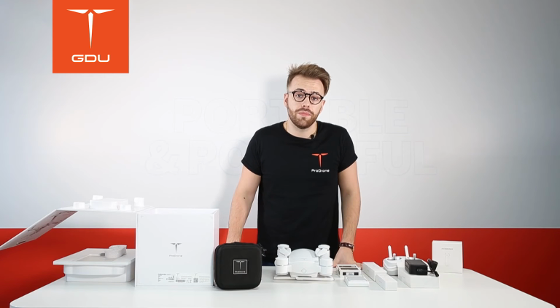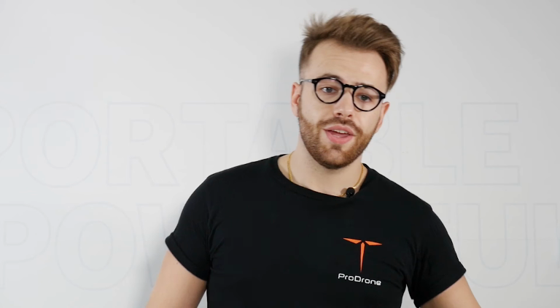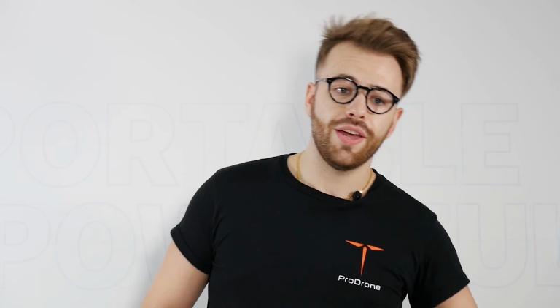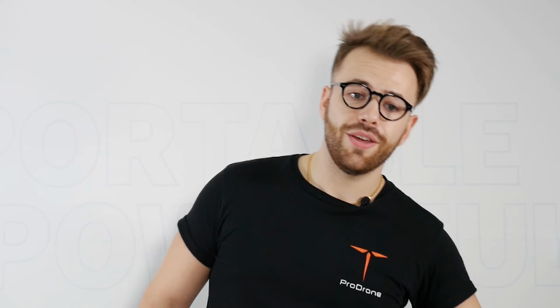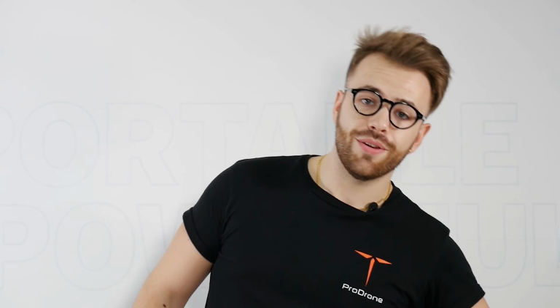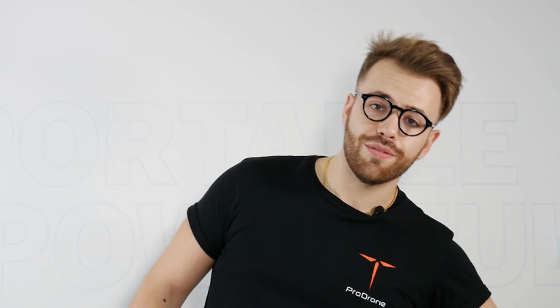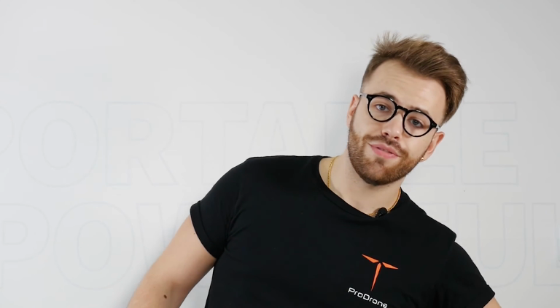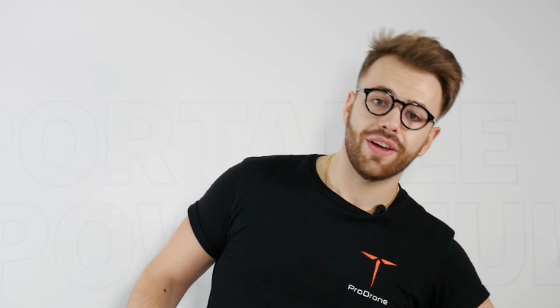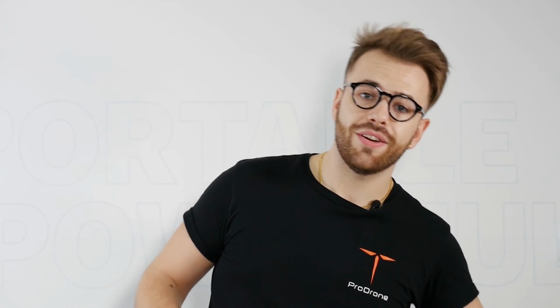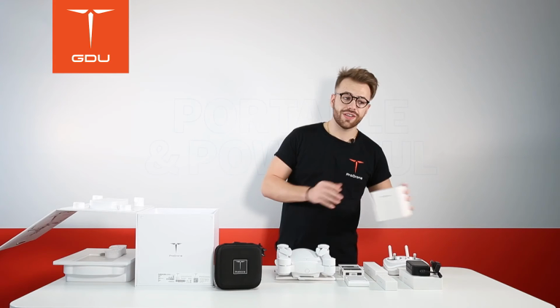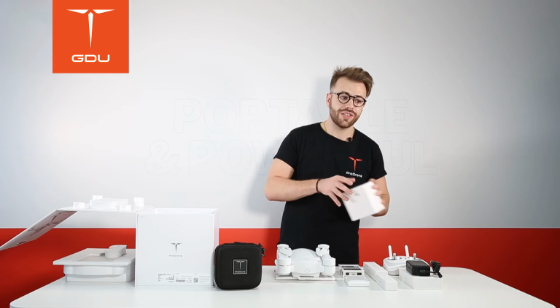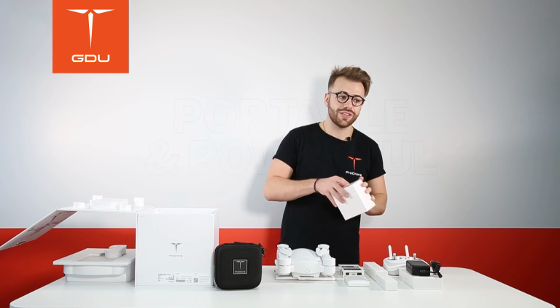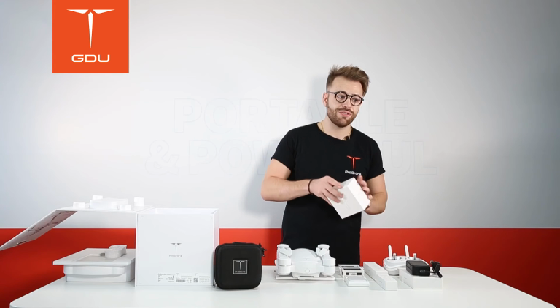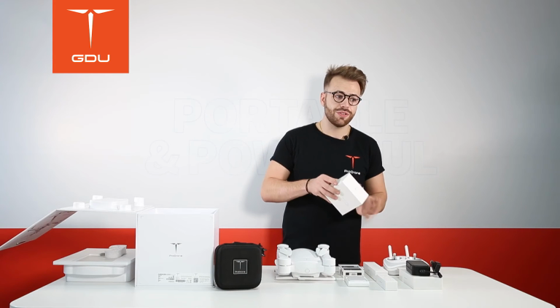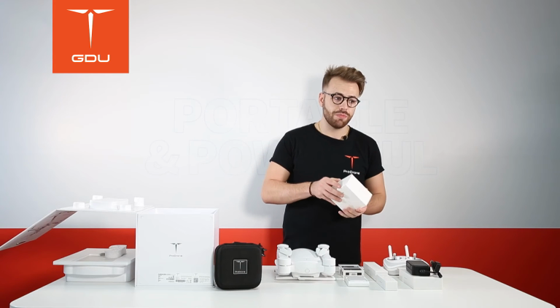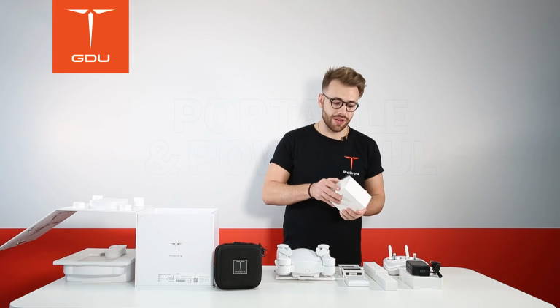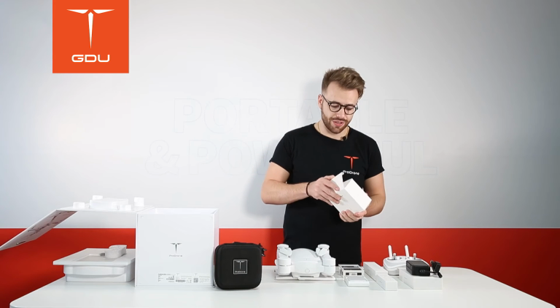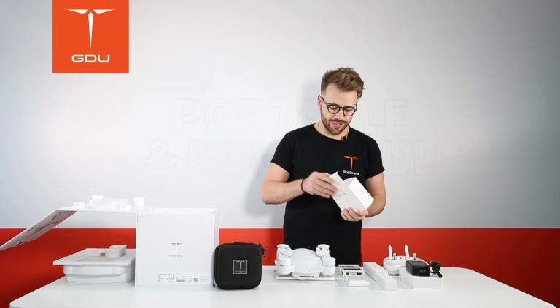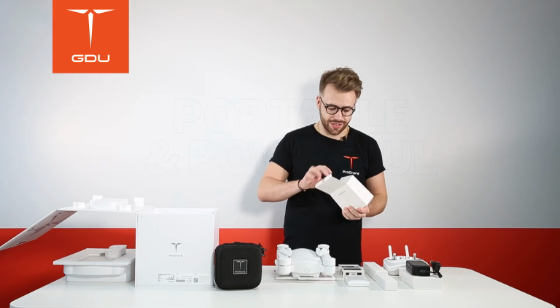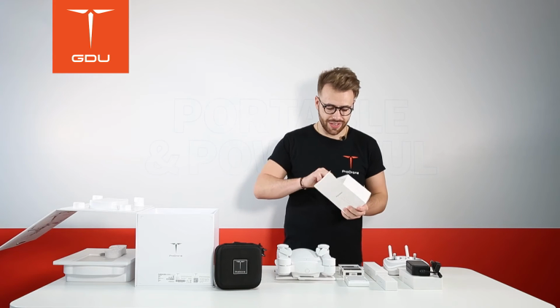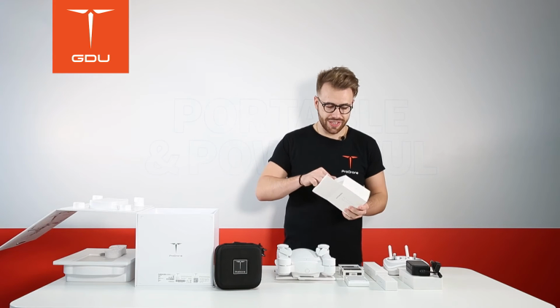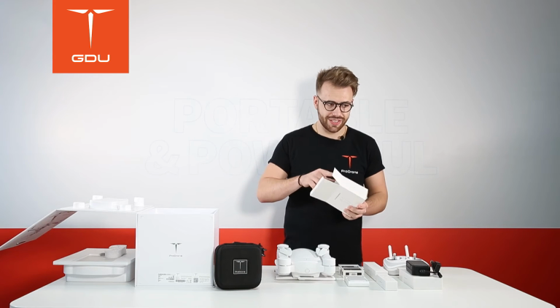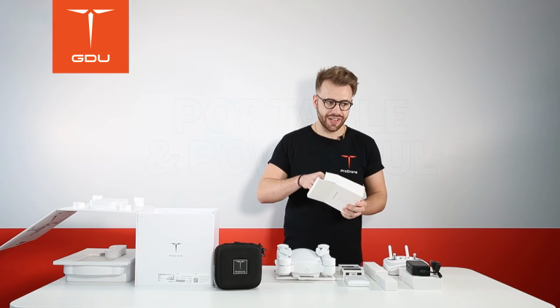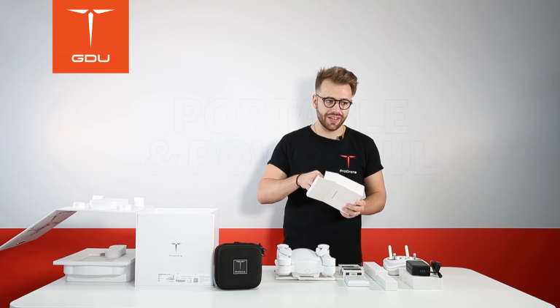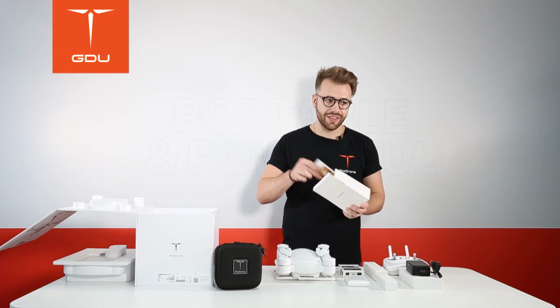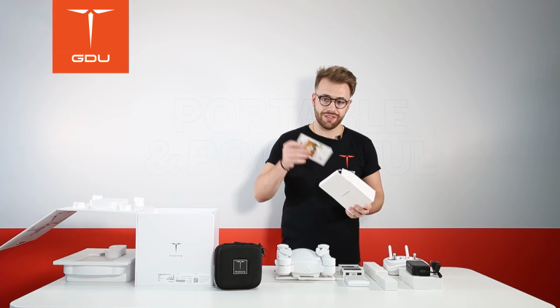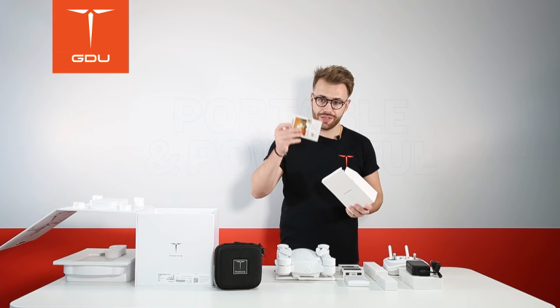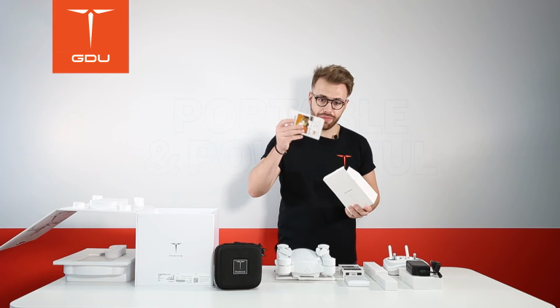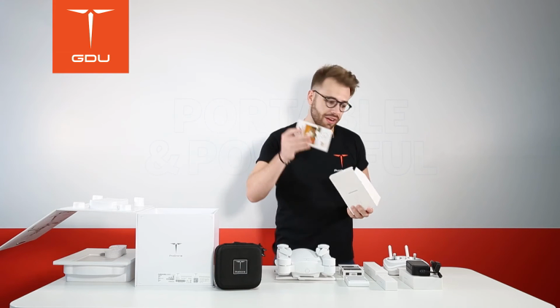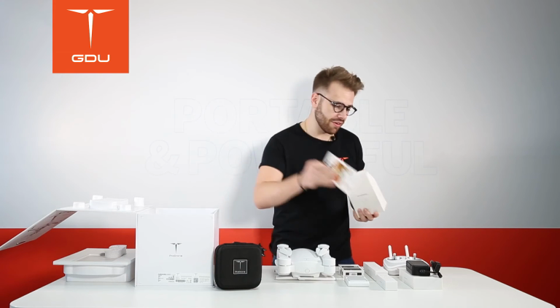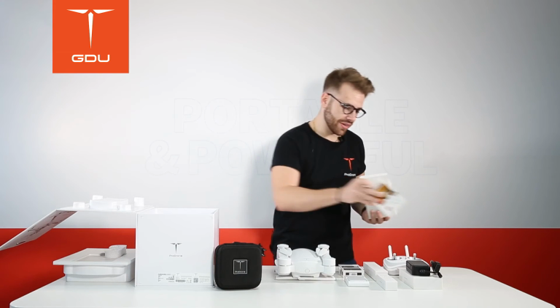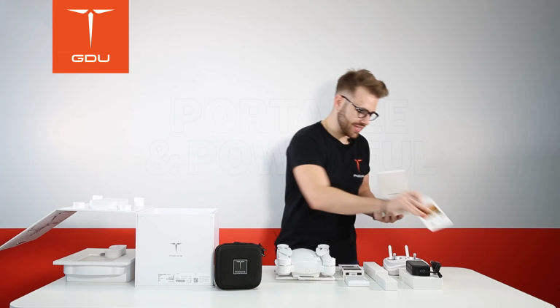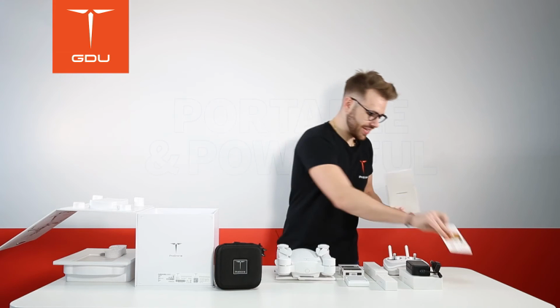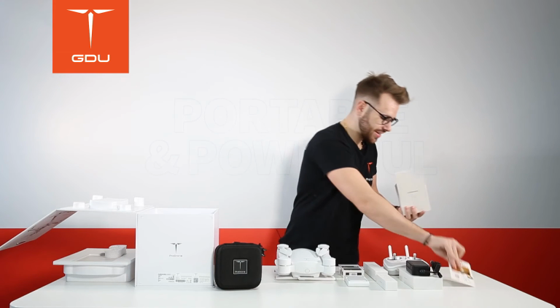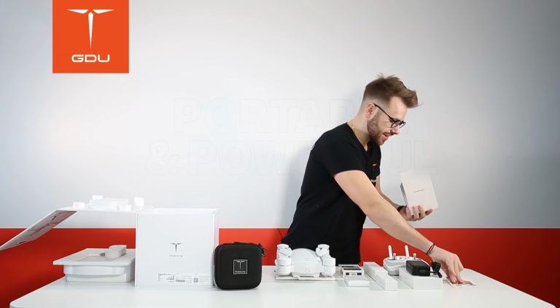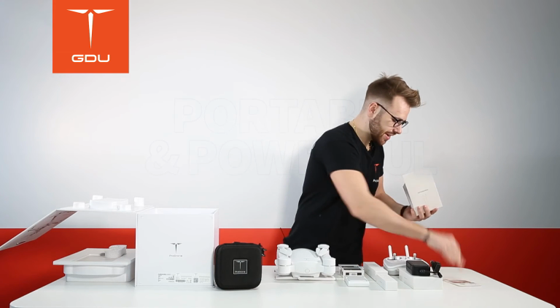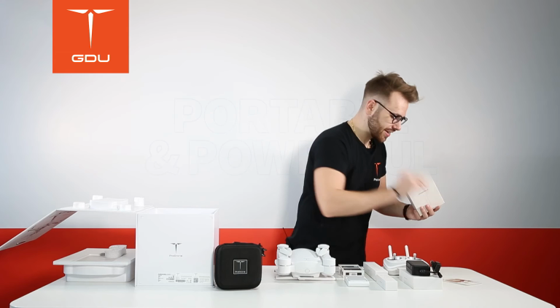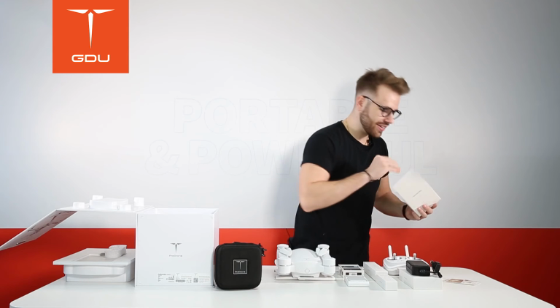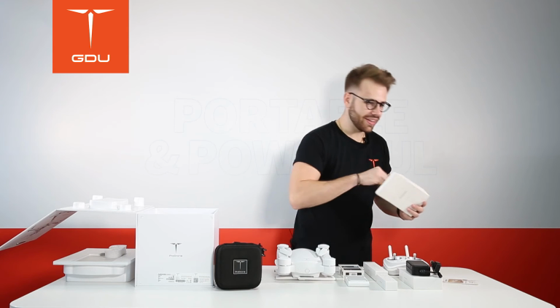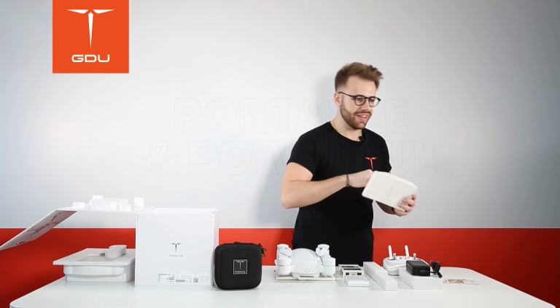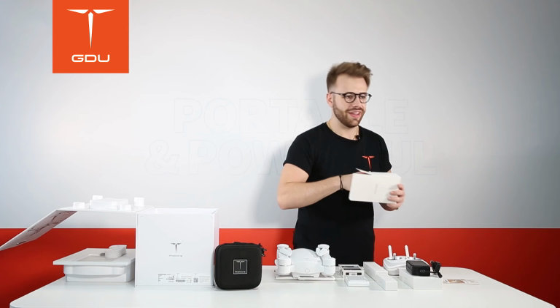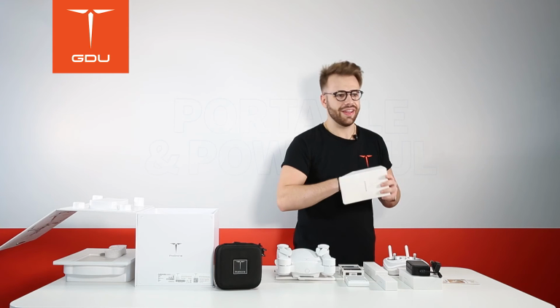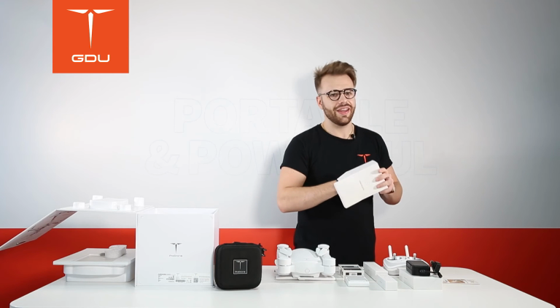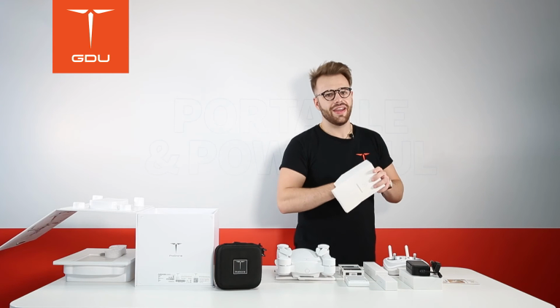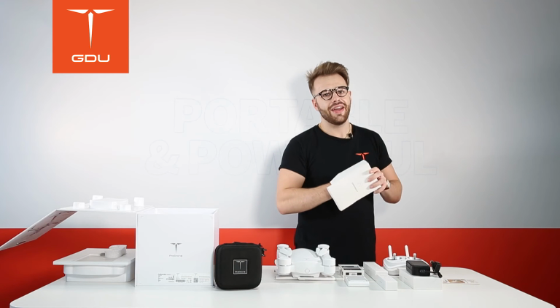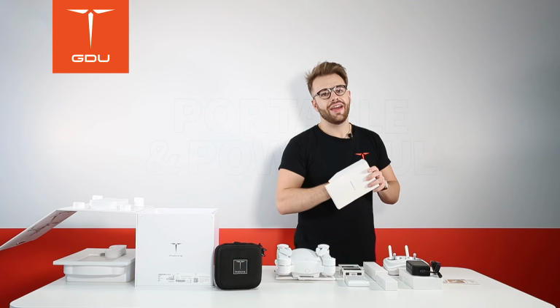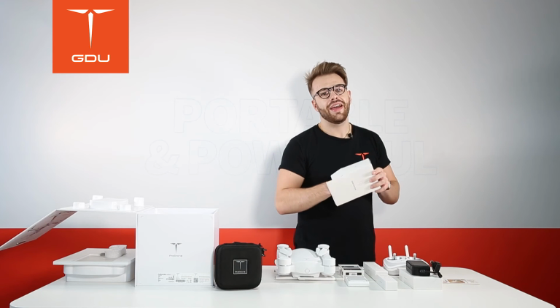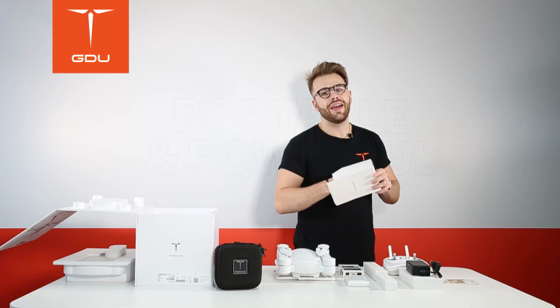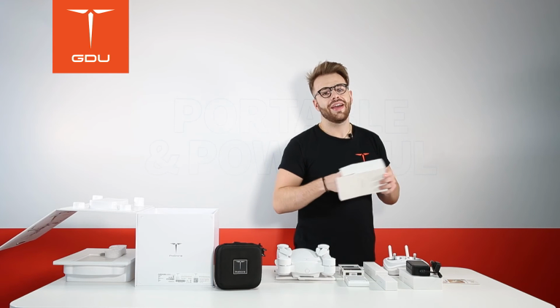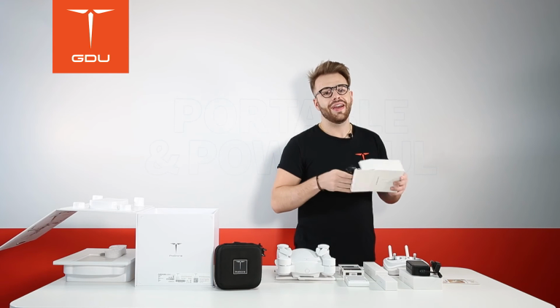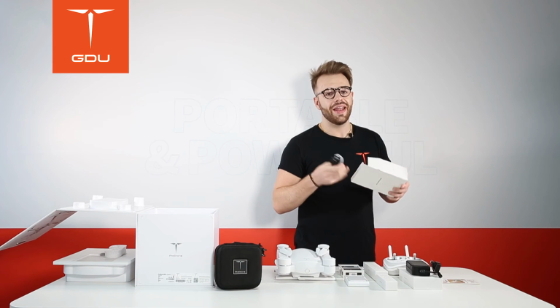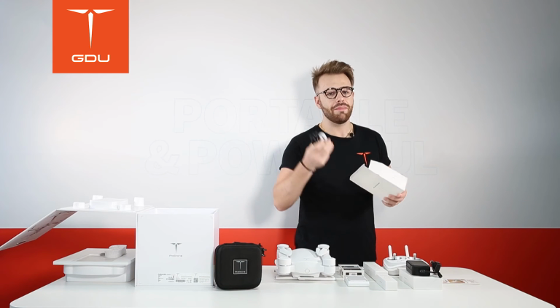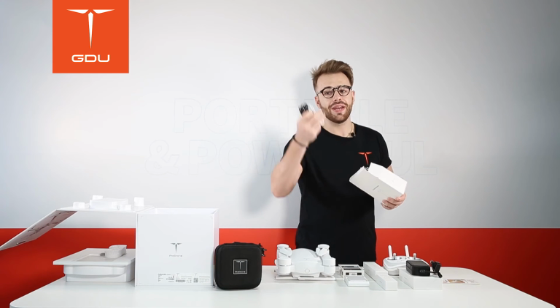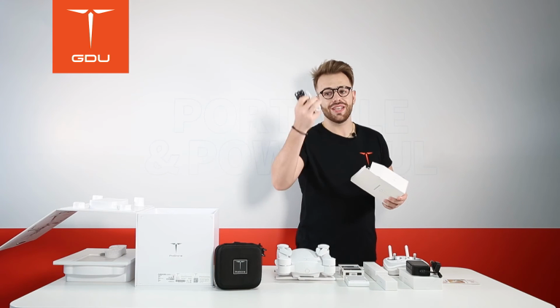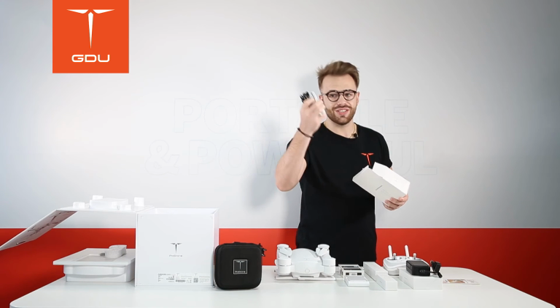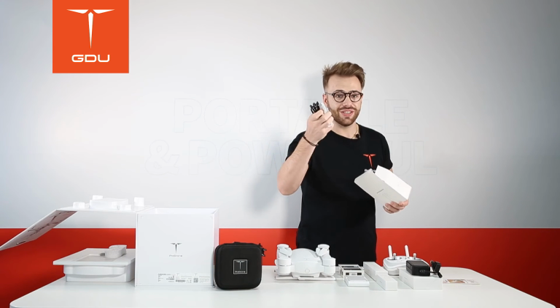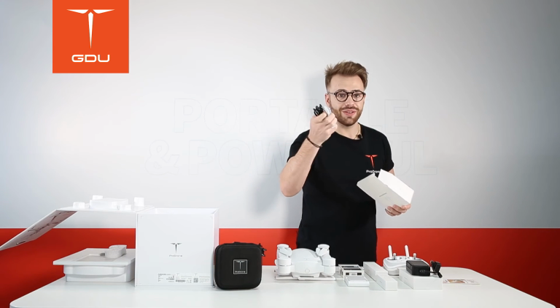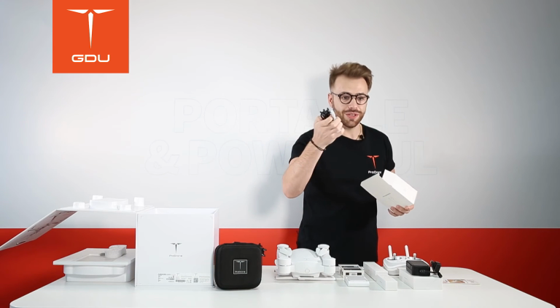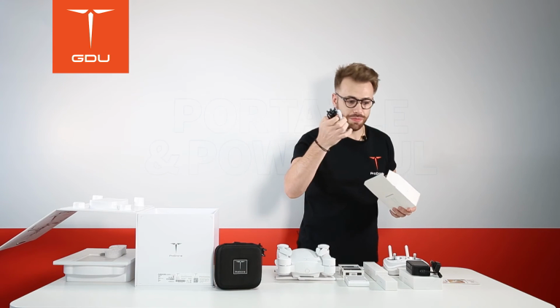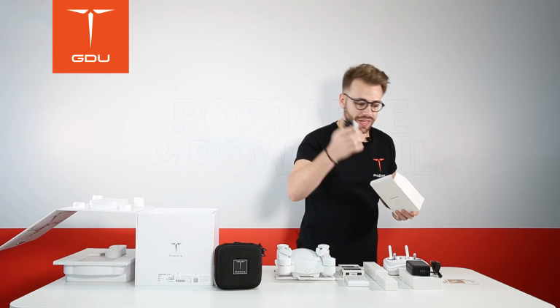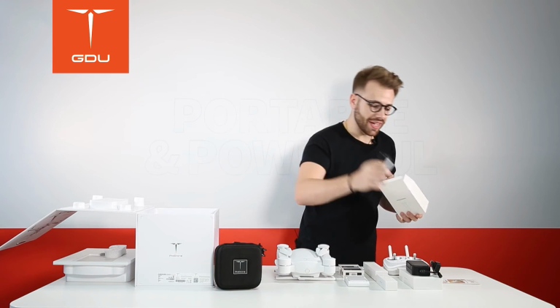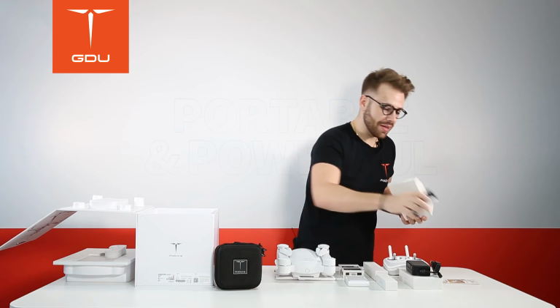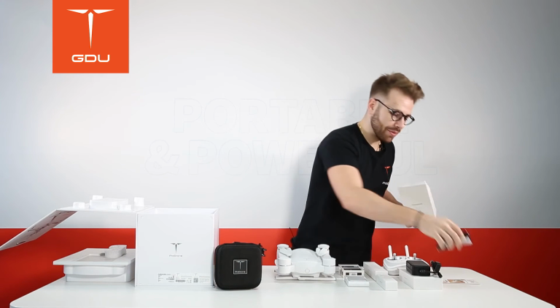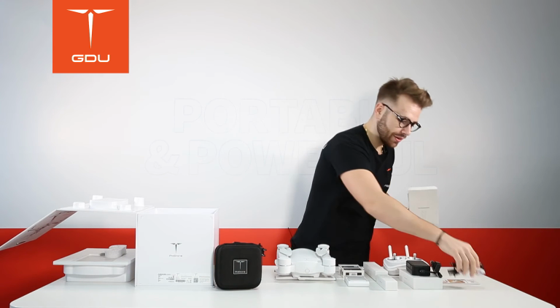Here you can find our accessories box. Inside there is a micro SD card and a mains to USB cable.